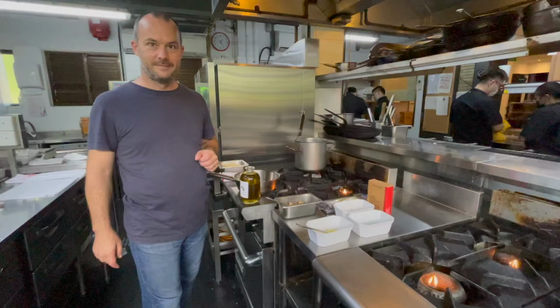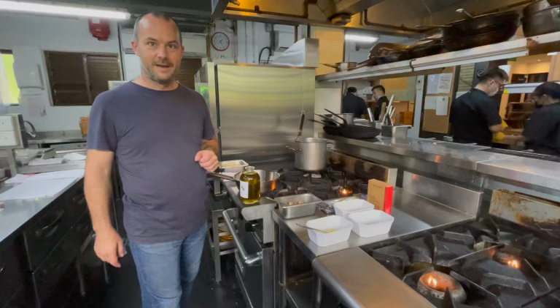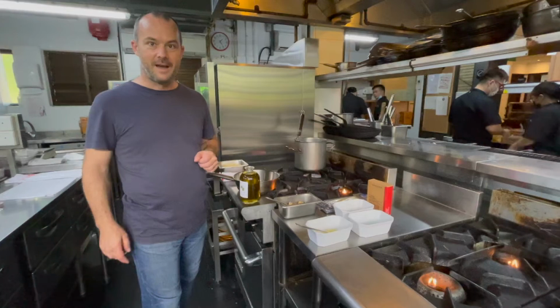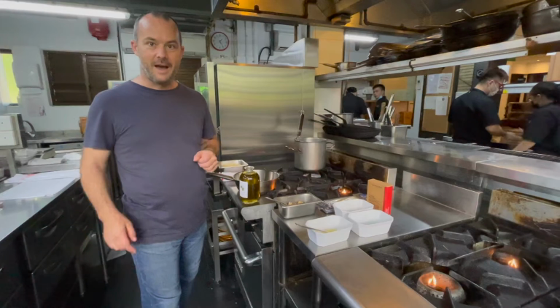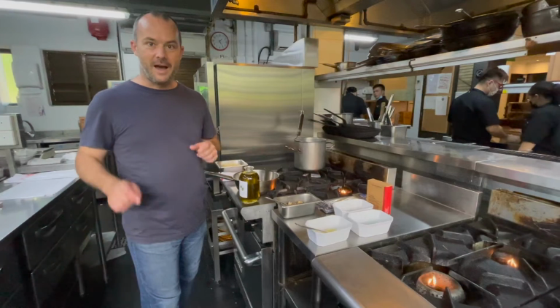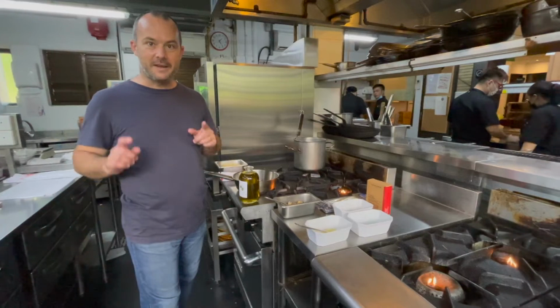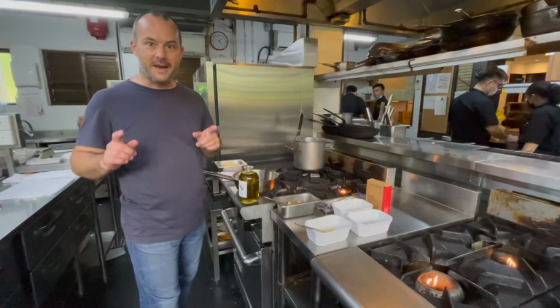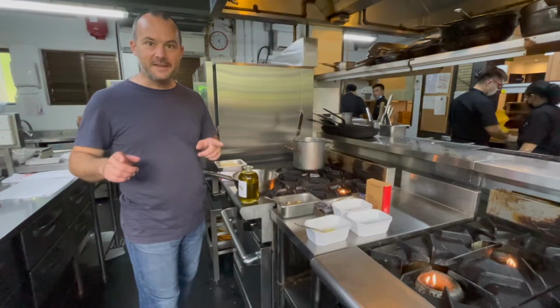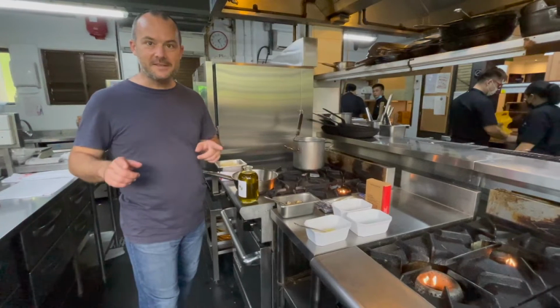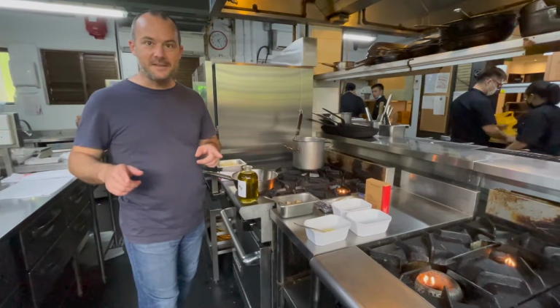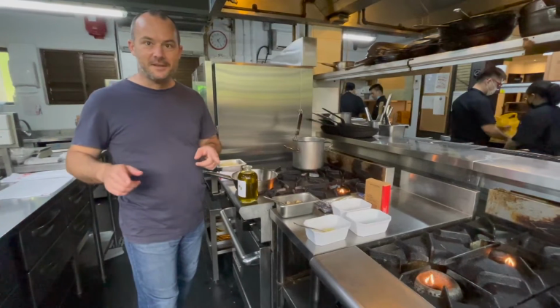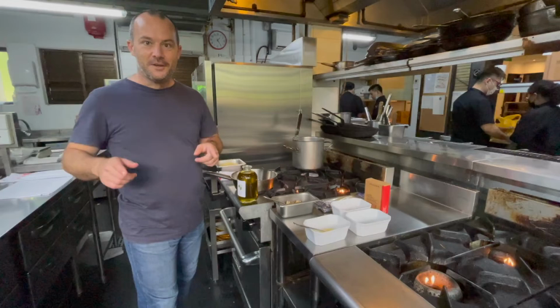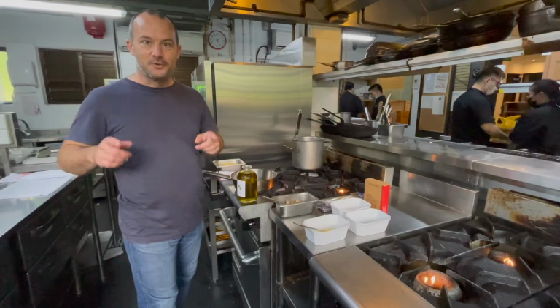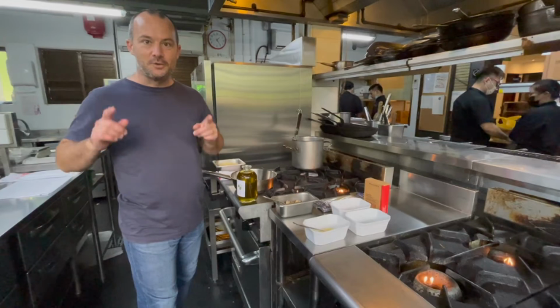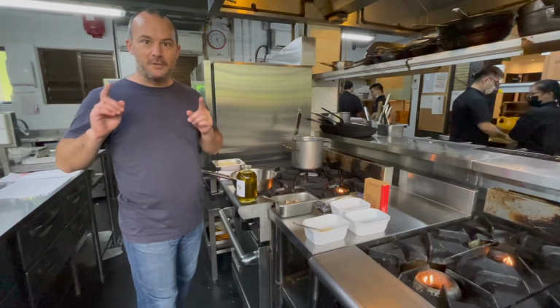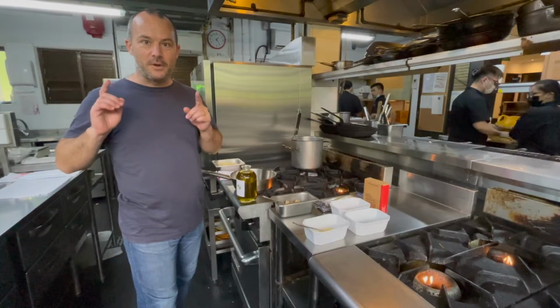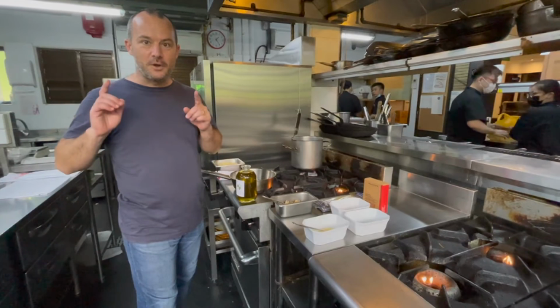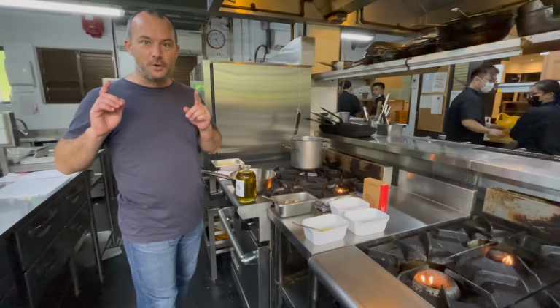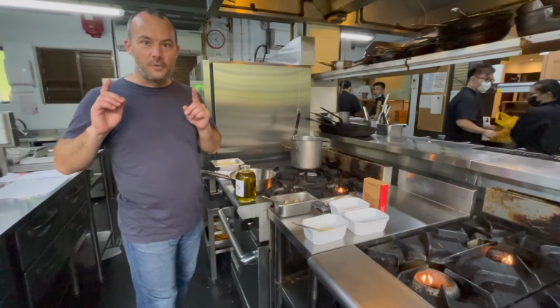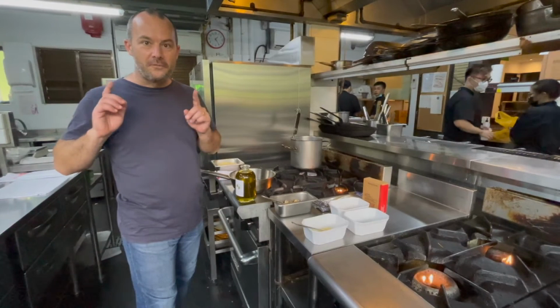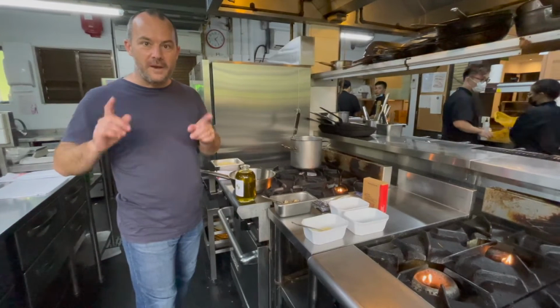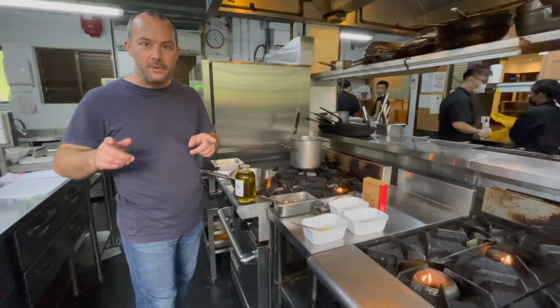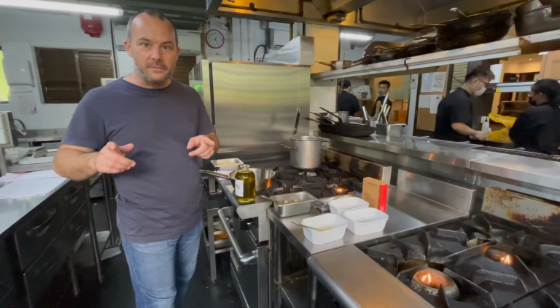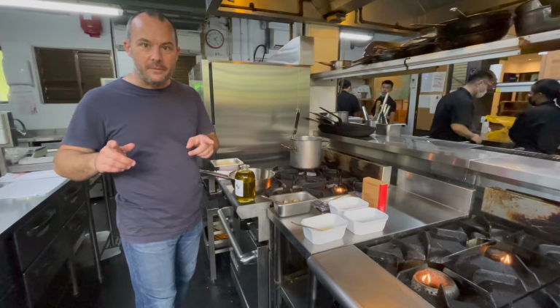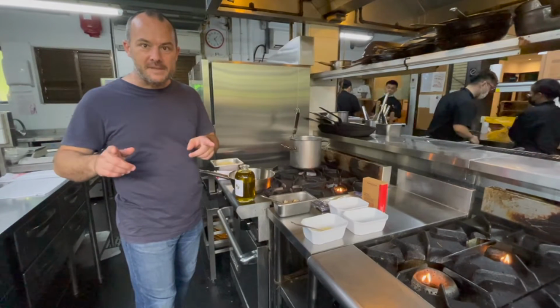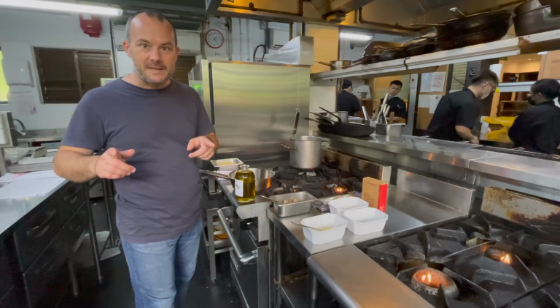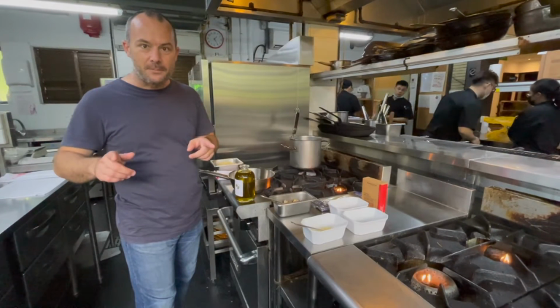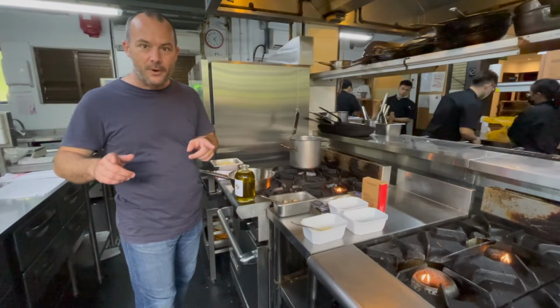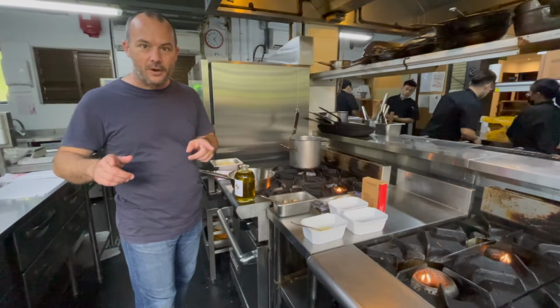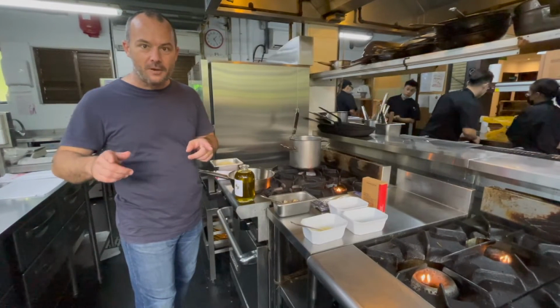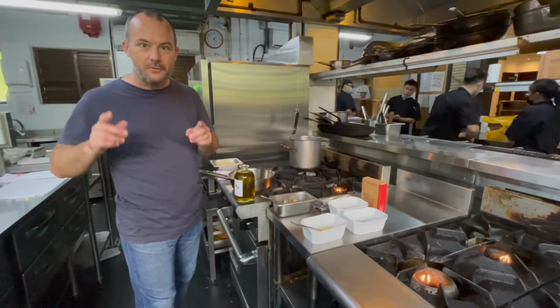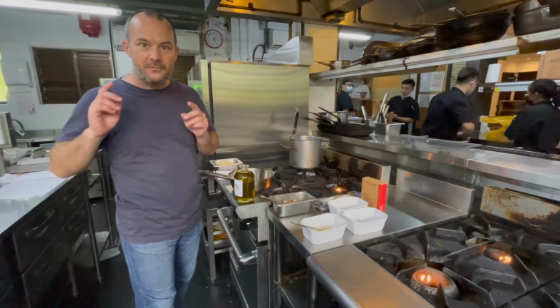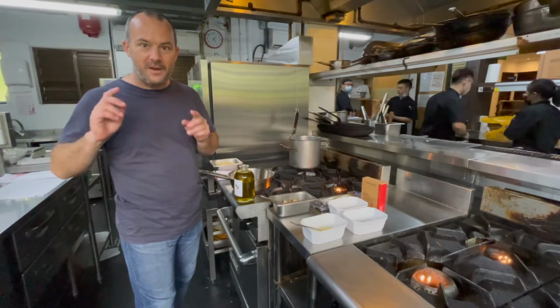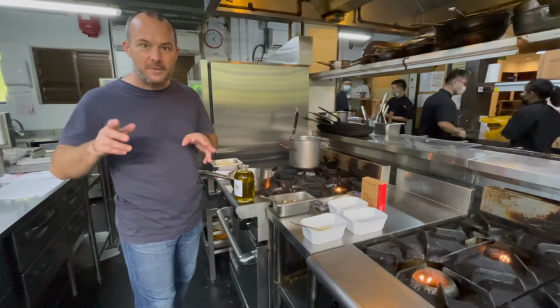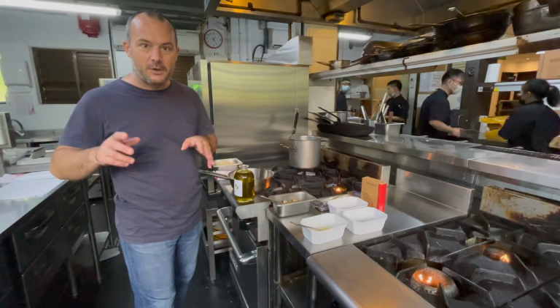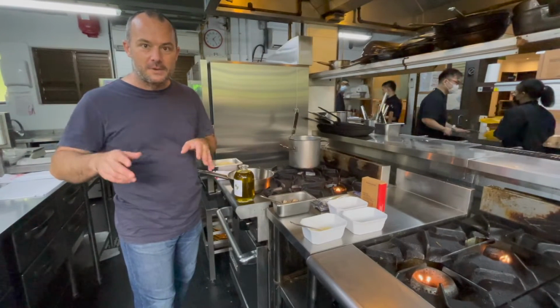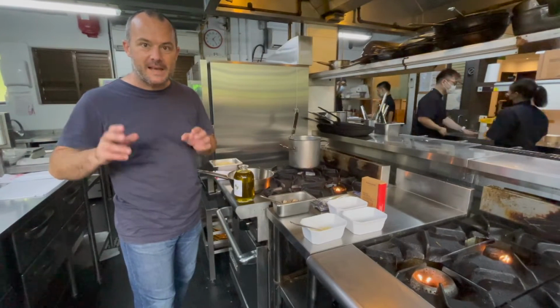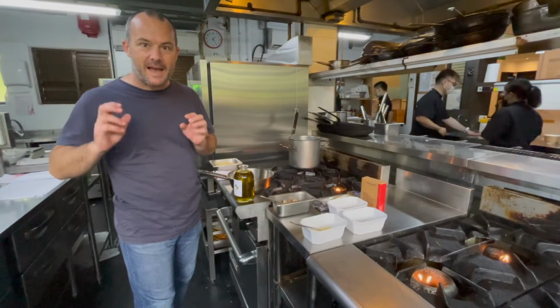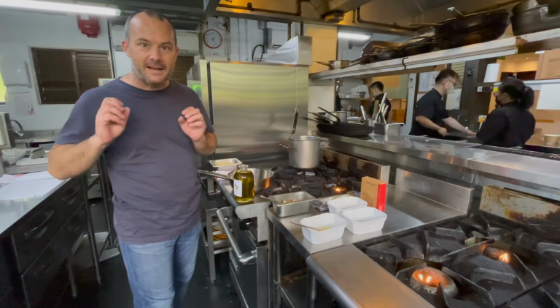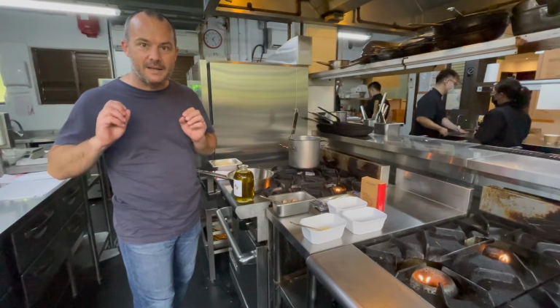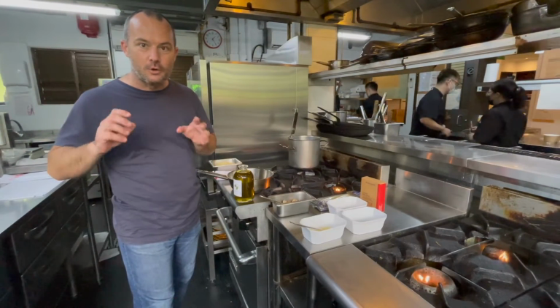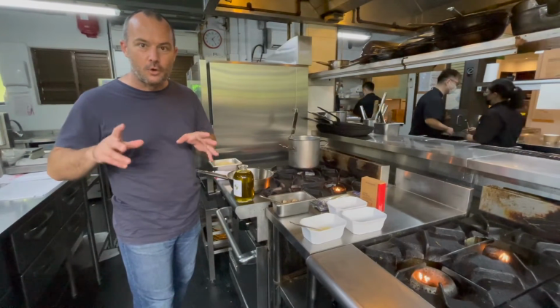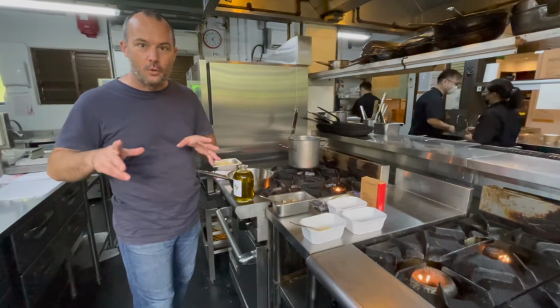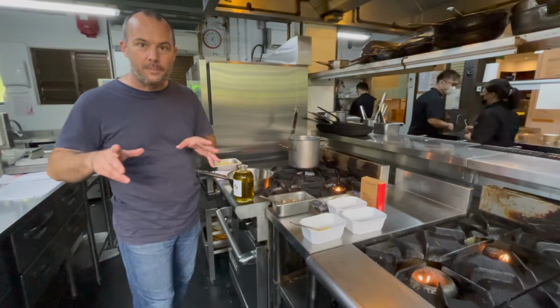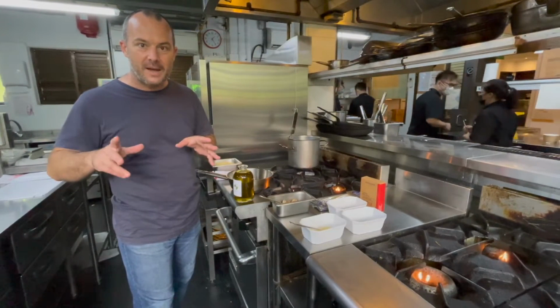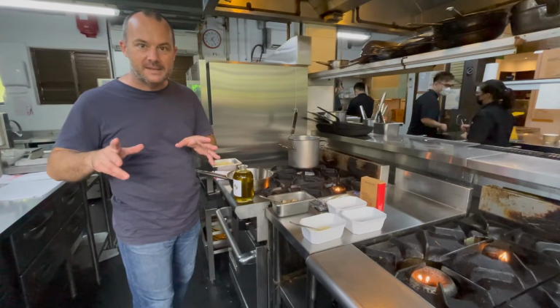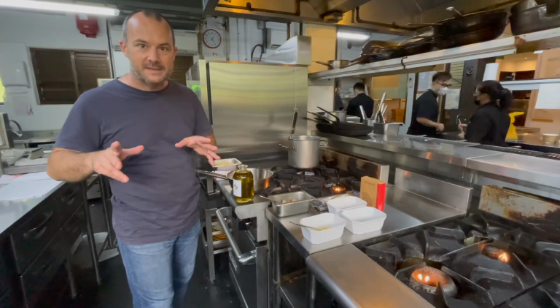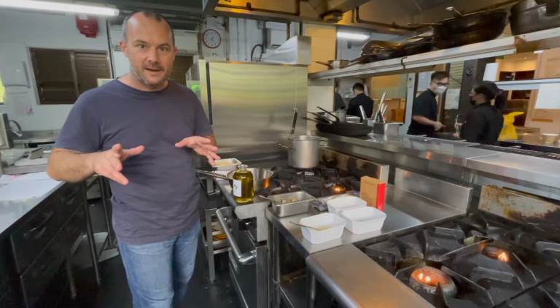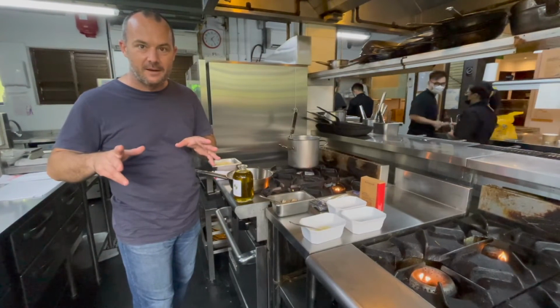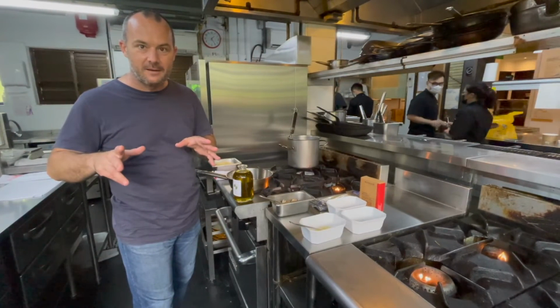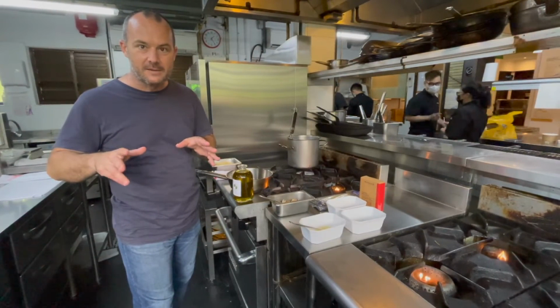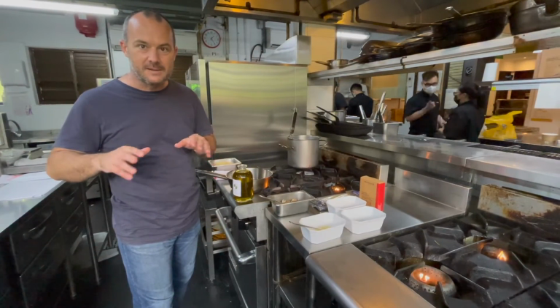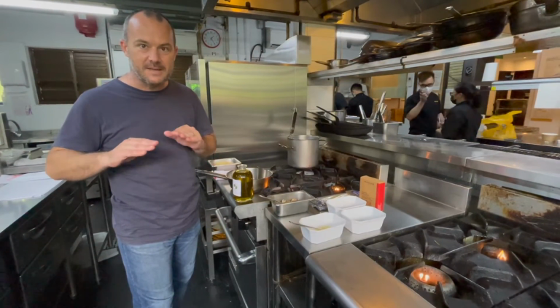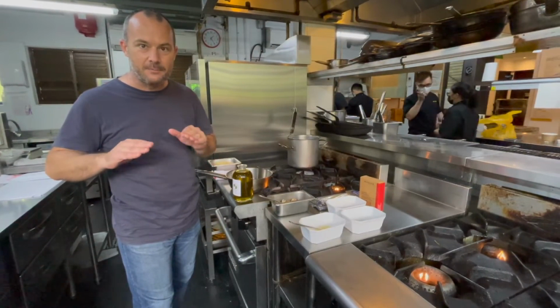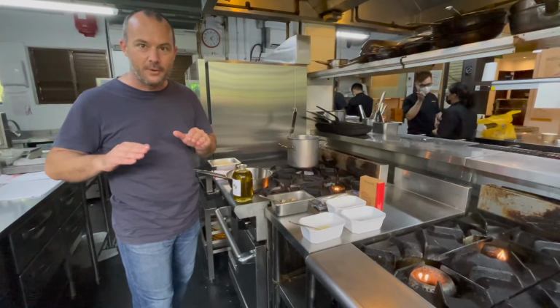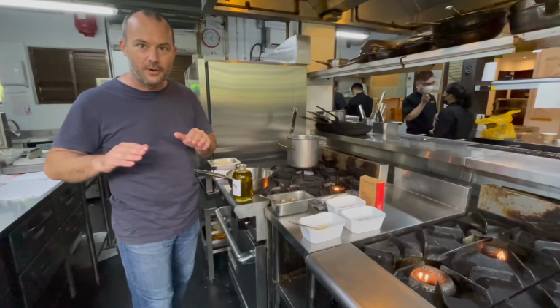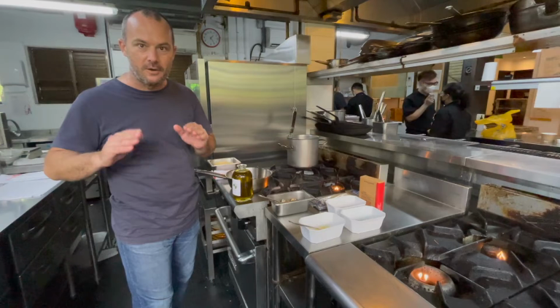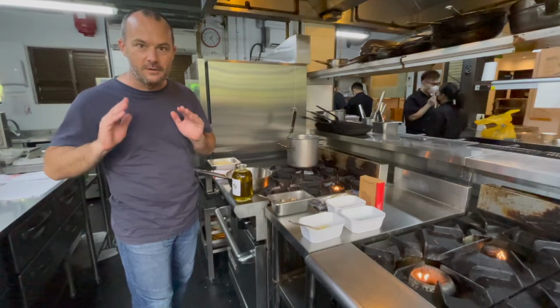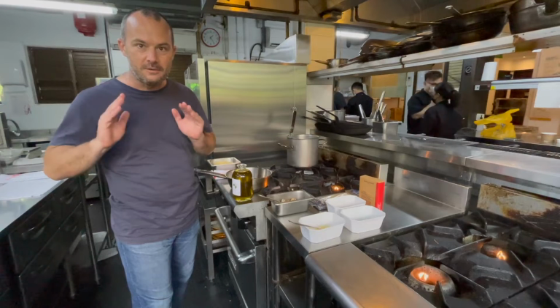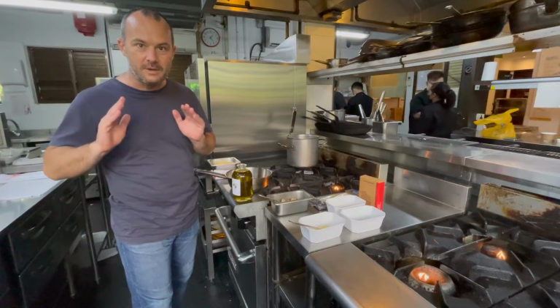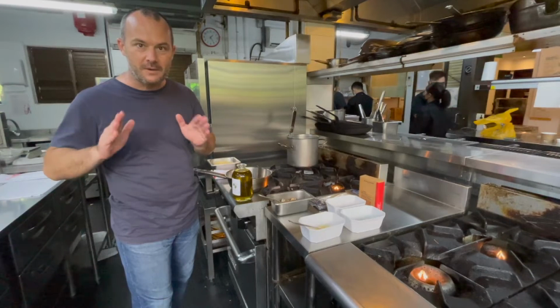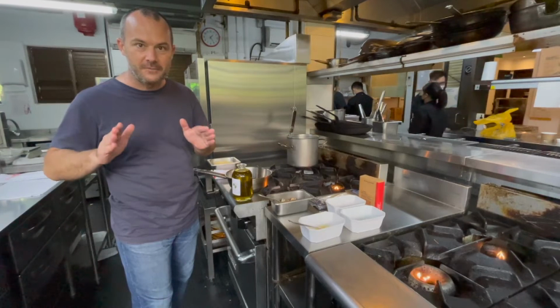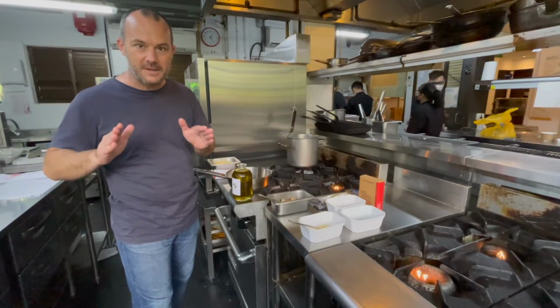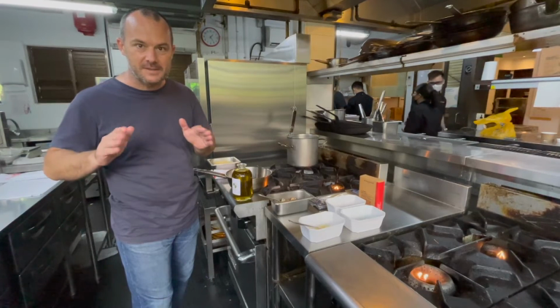Hi guys, today we're going to do a very simple 5-minute aglio pasta. Simple and fast.